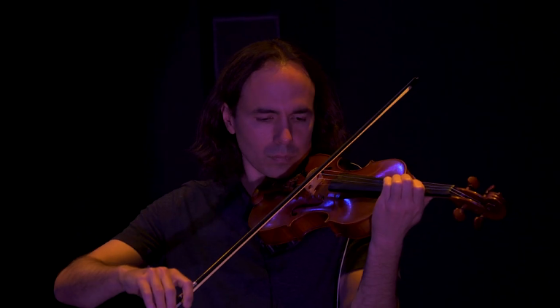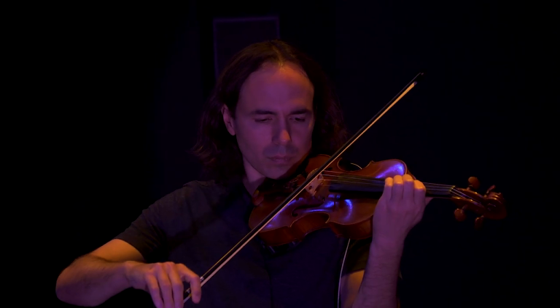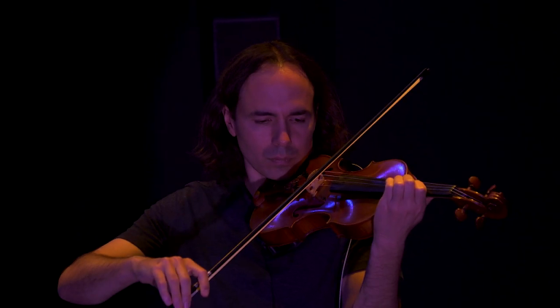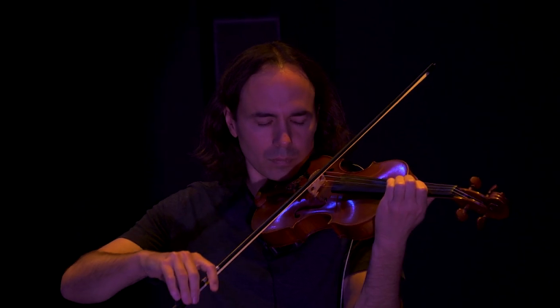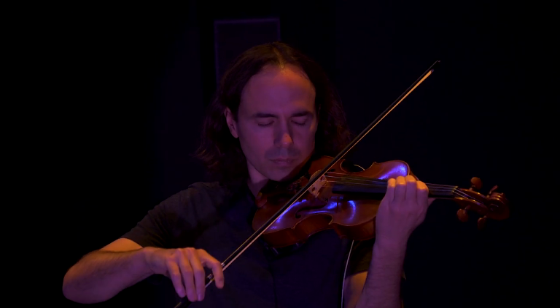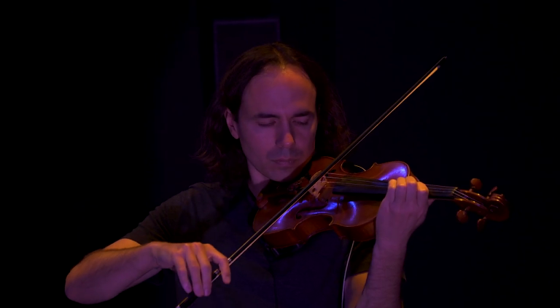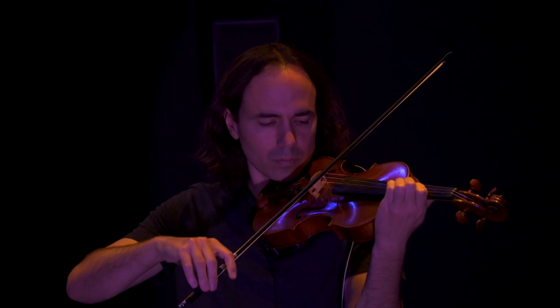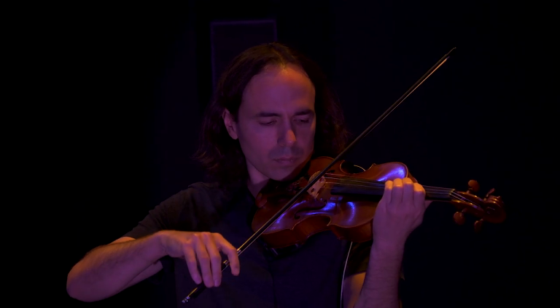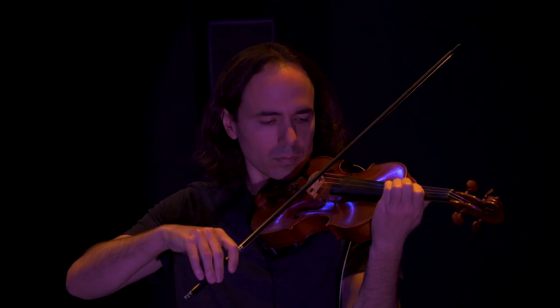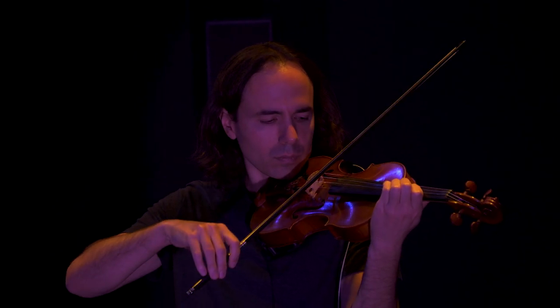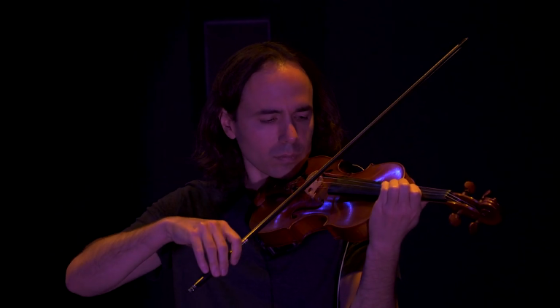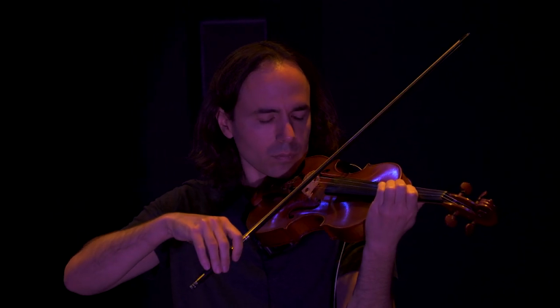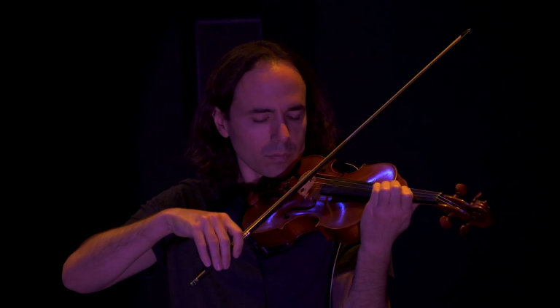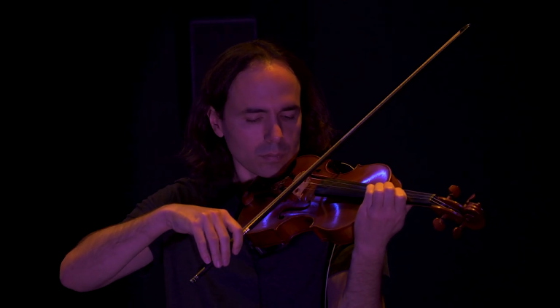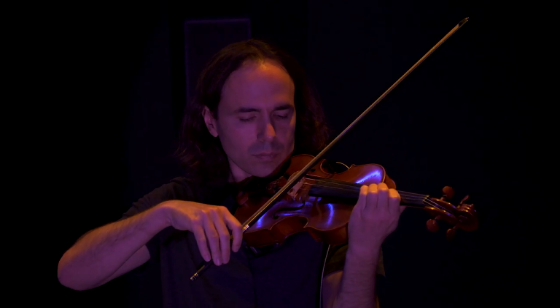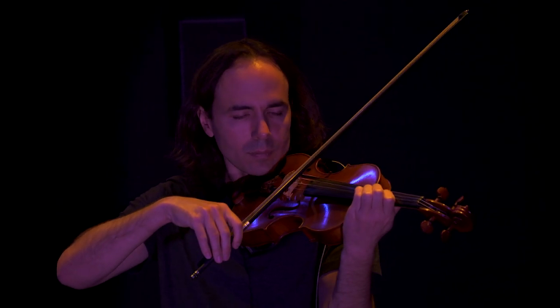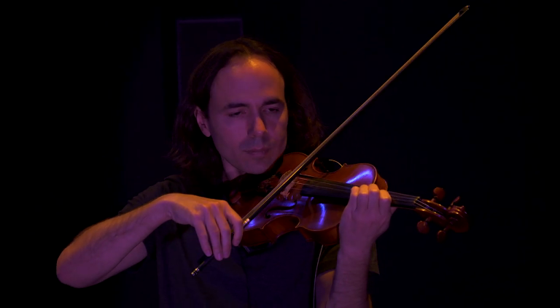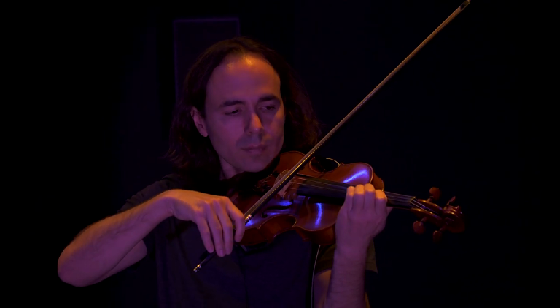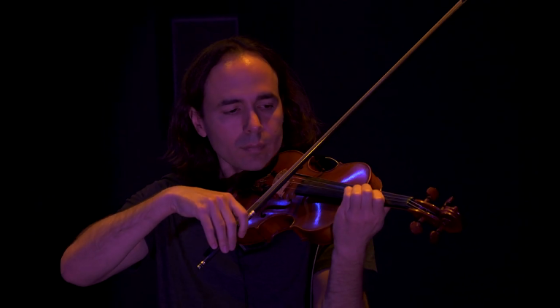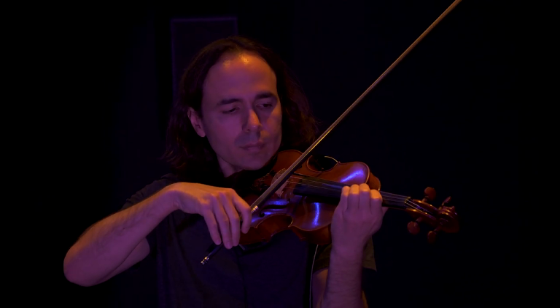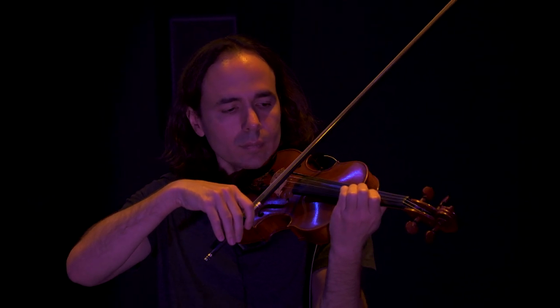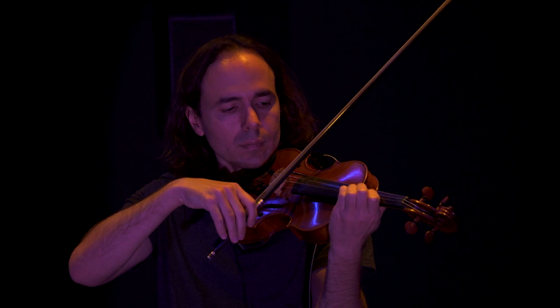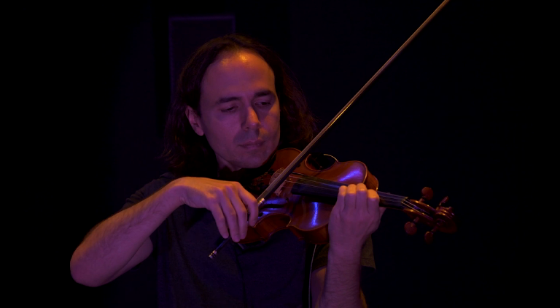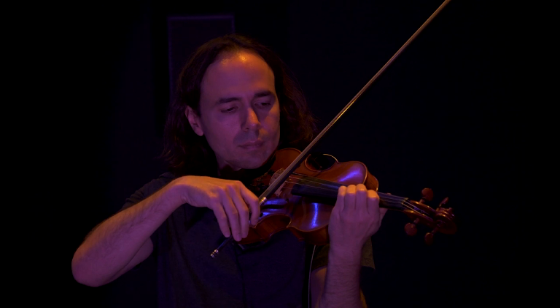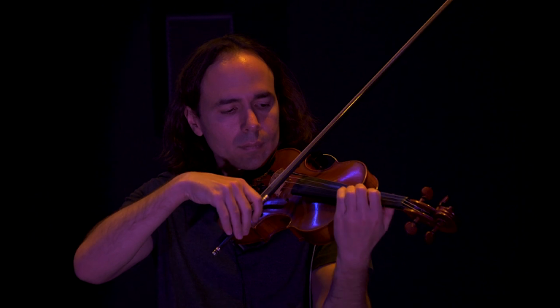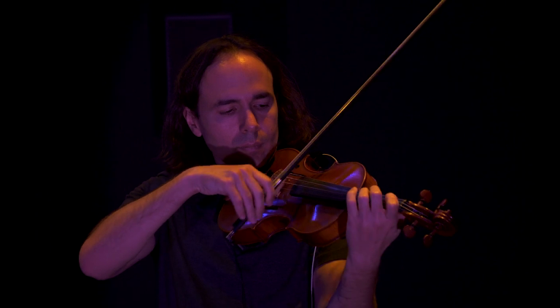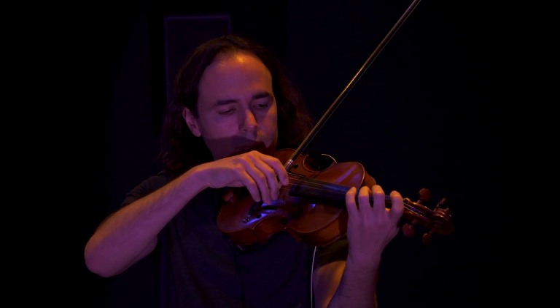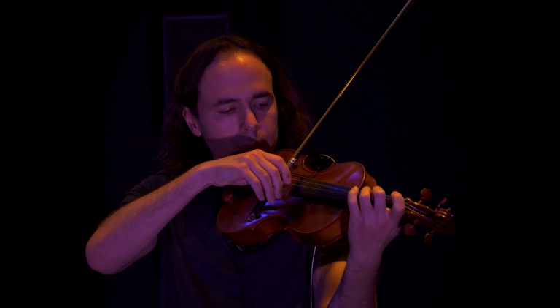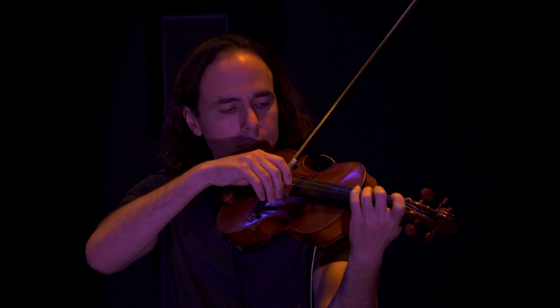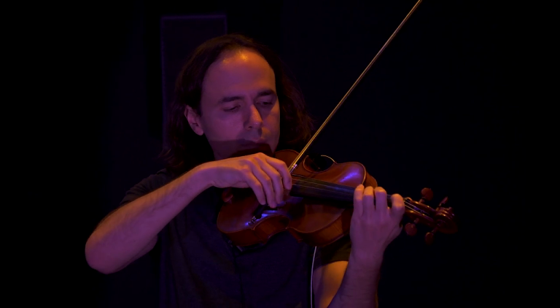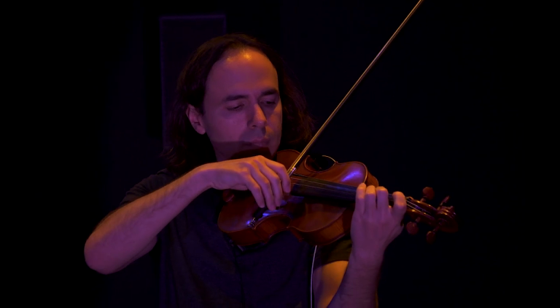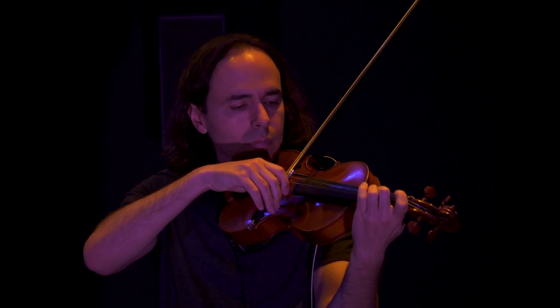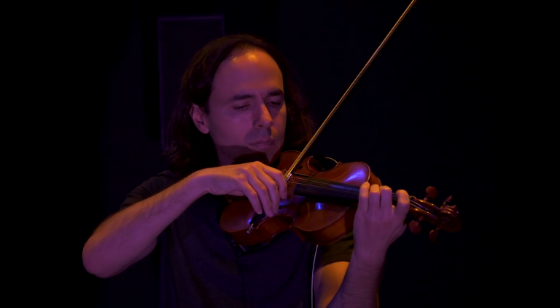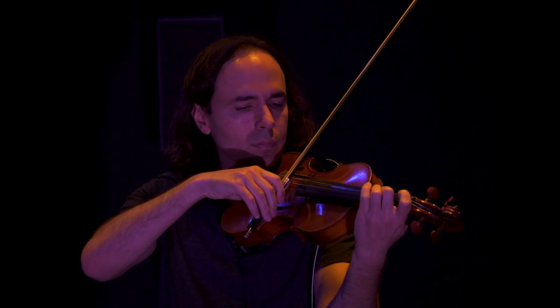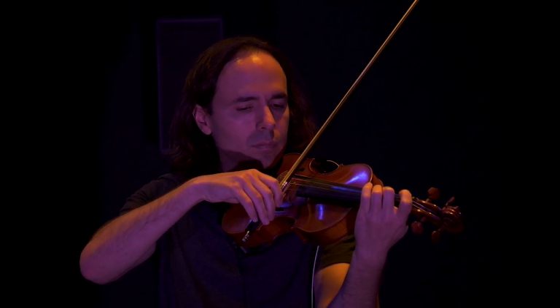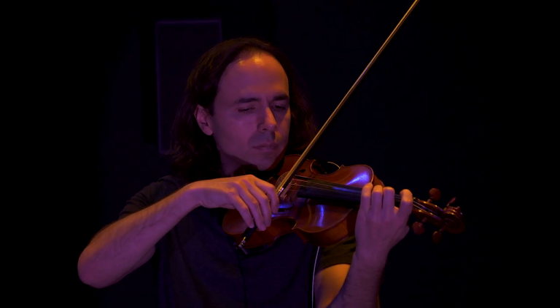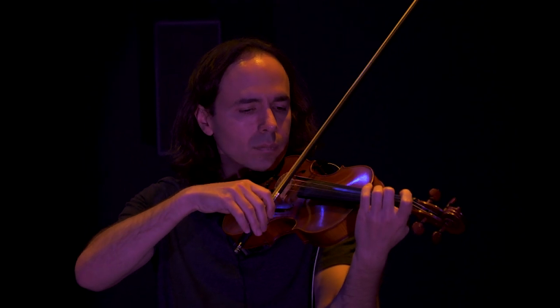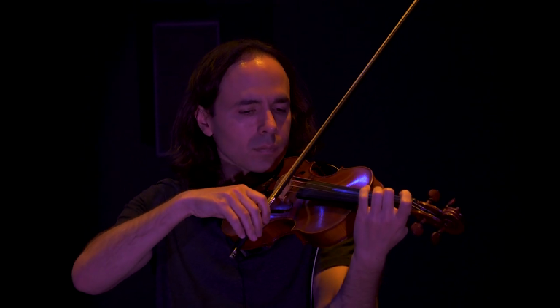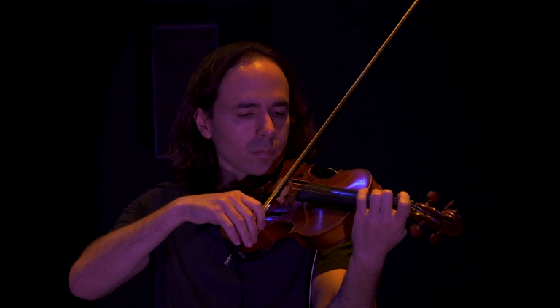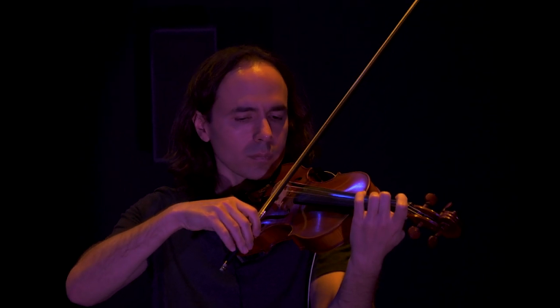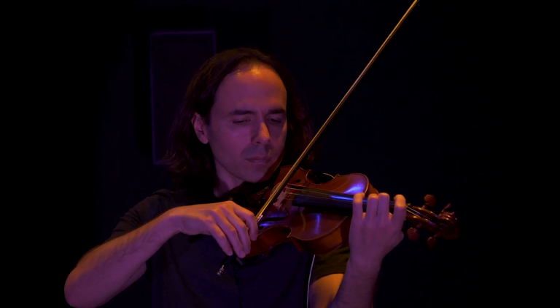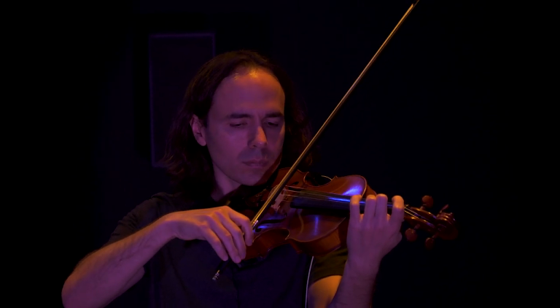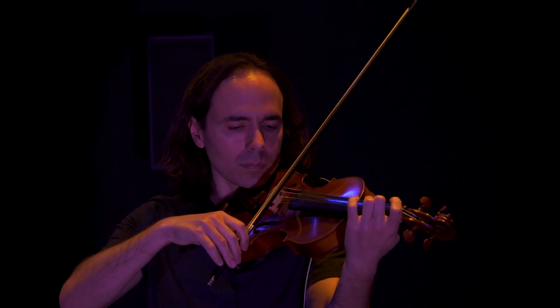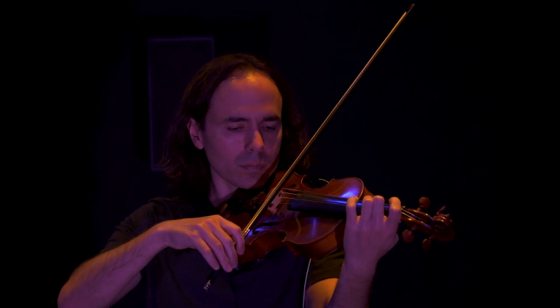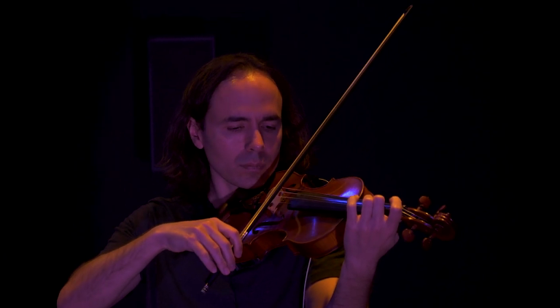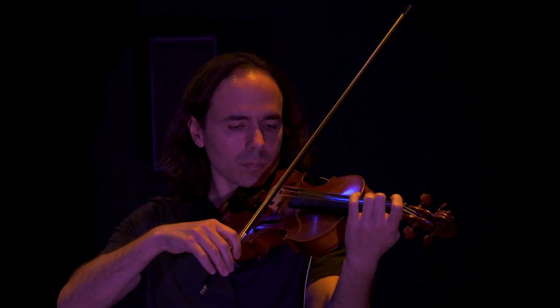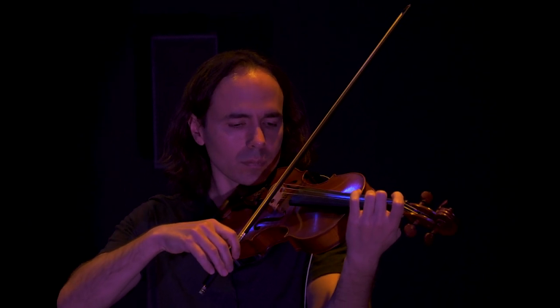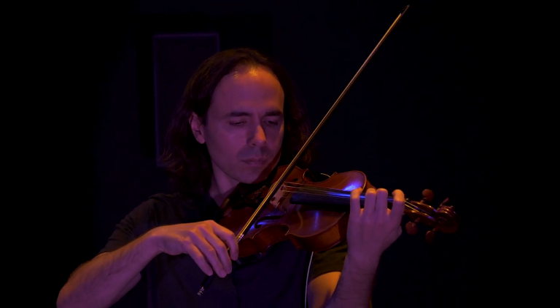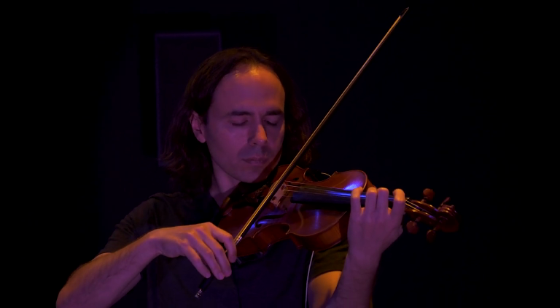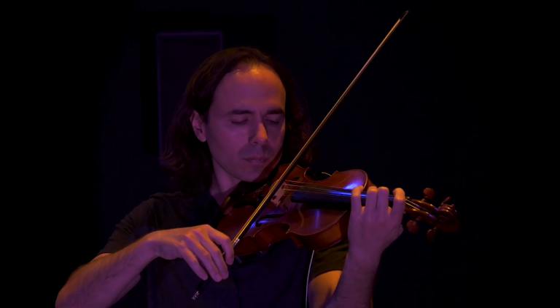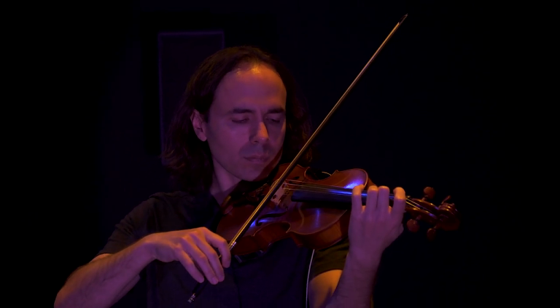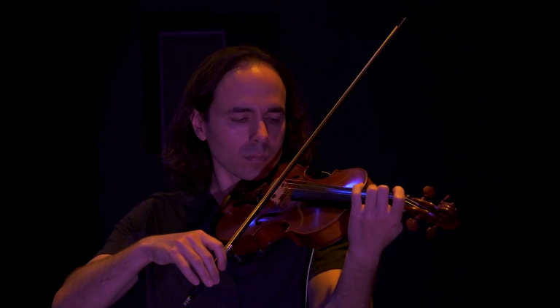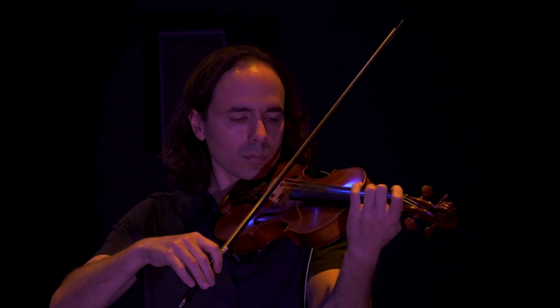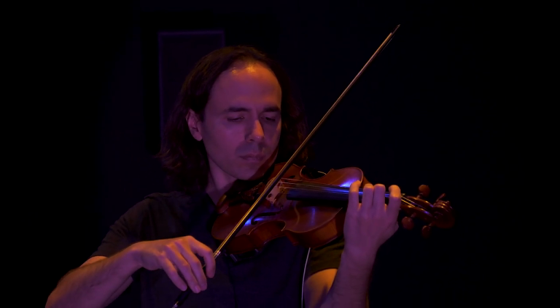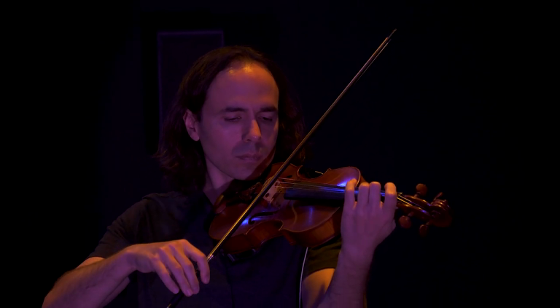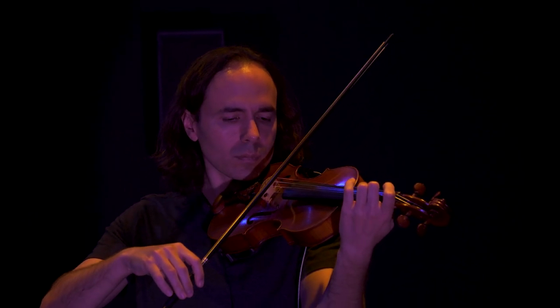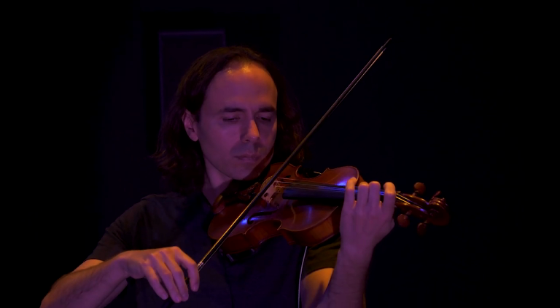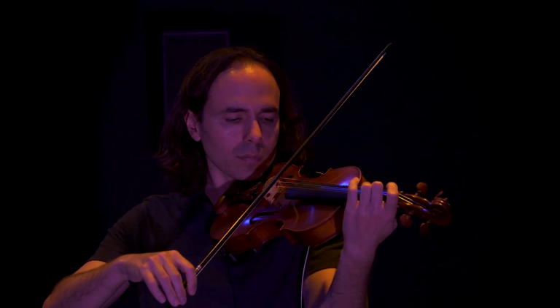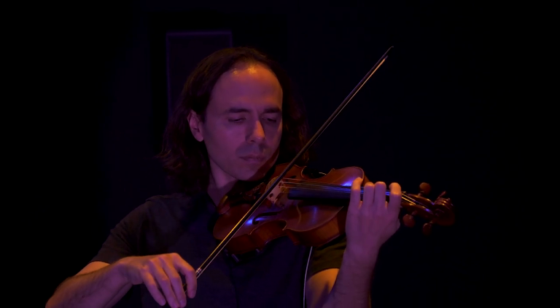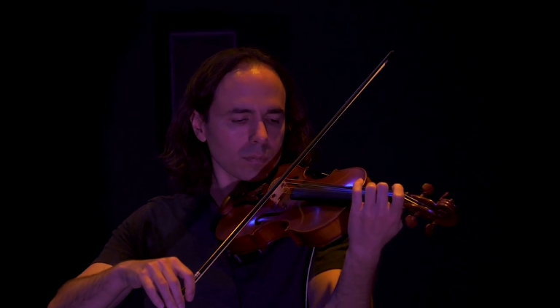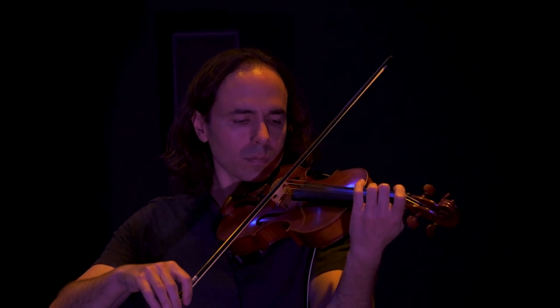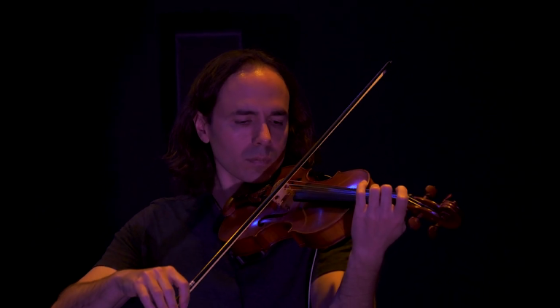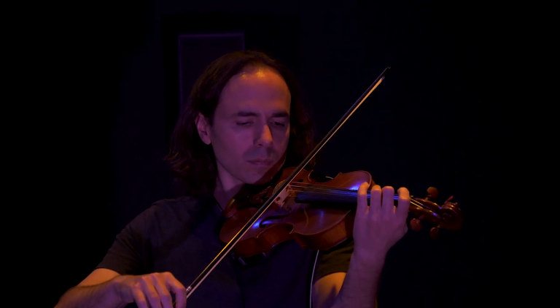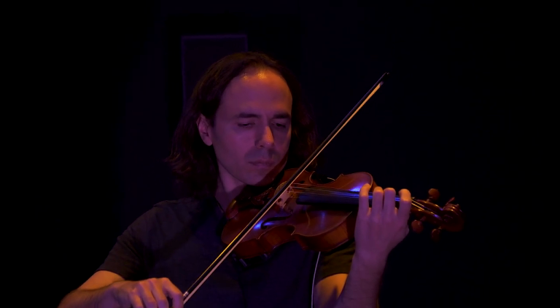My name is Seth Thorne and I'm a clinical assistant professor in the School of Arts, Media and Engineering at ASU.